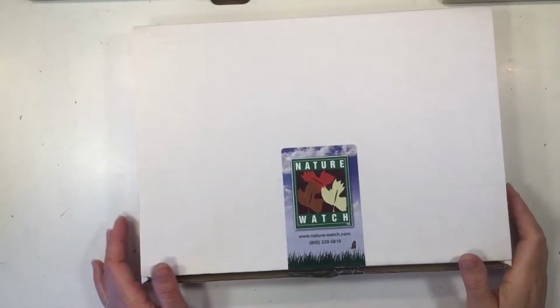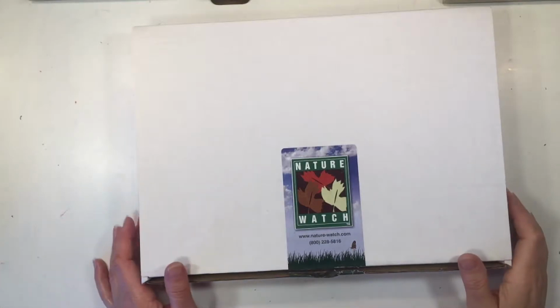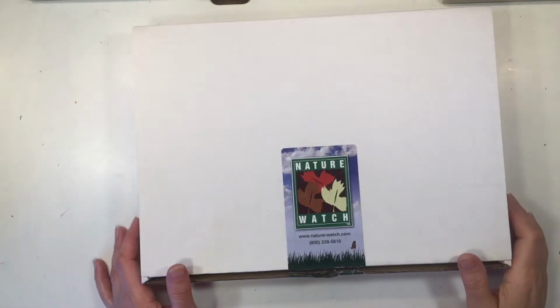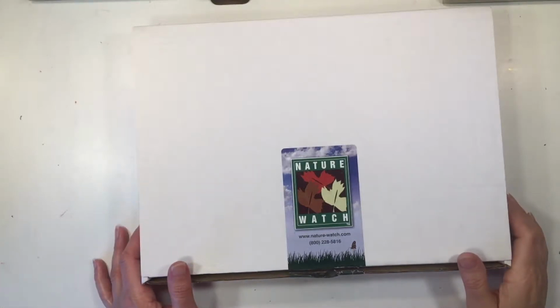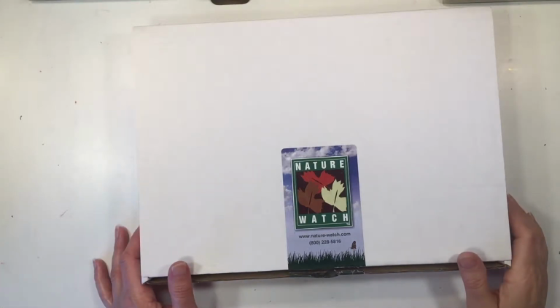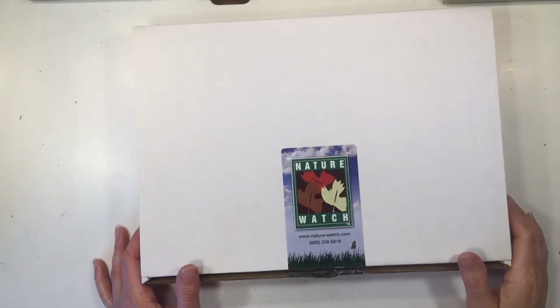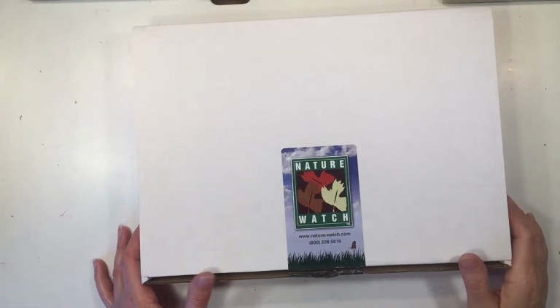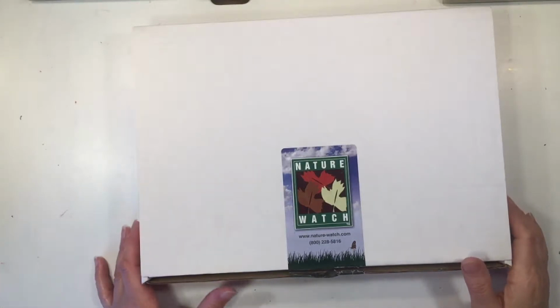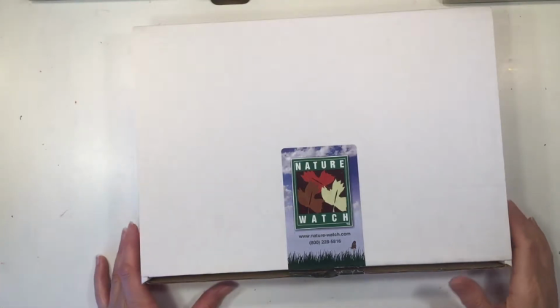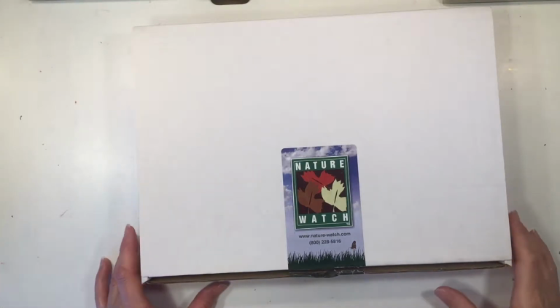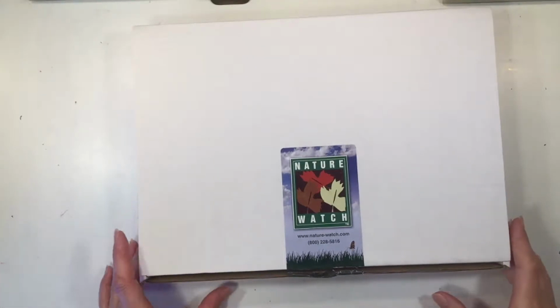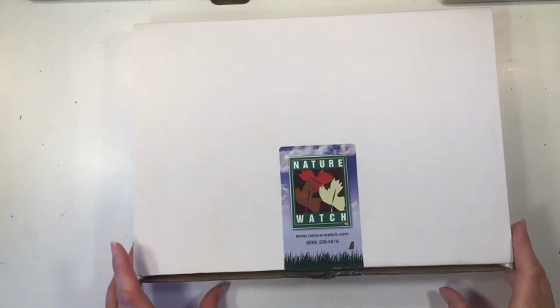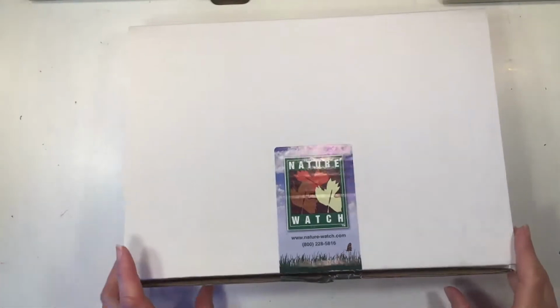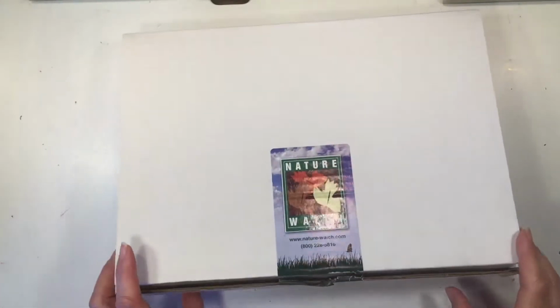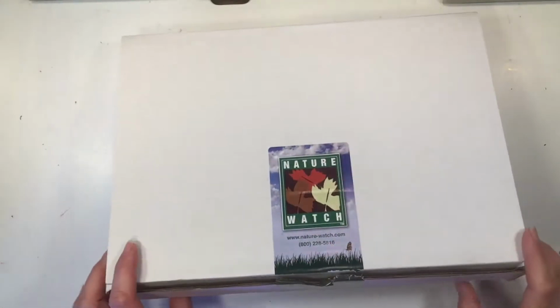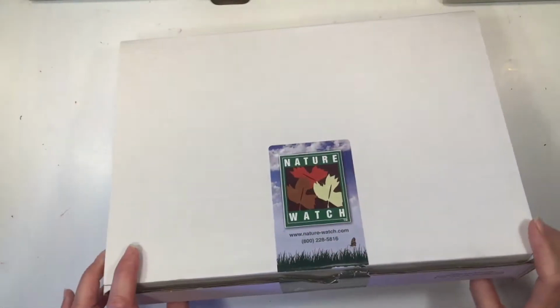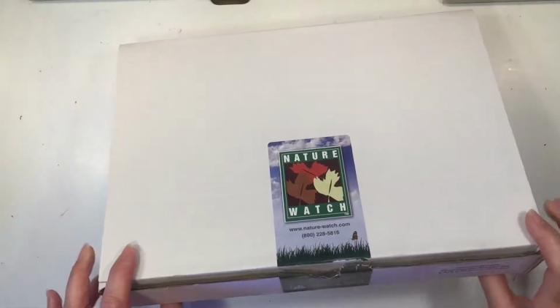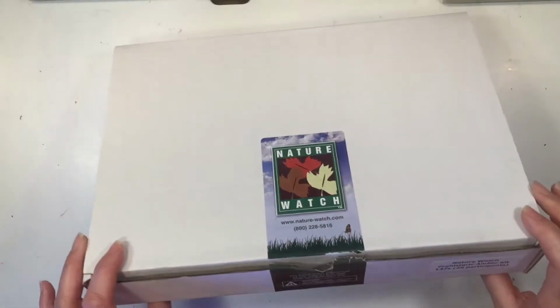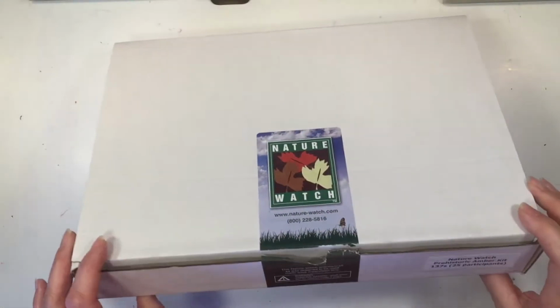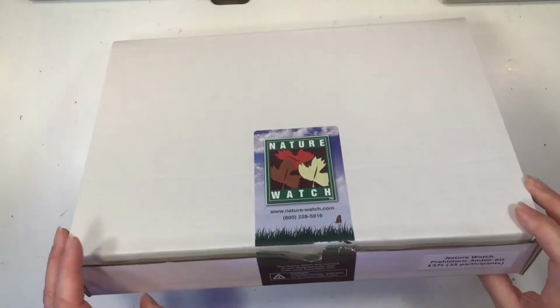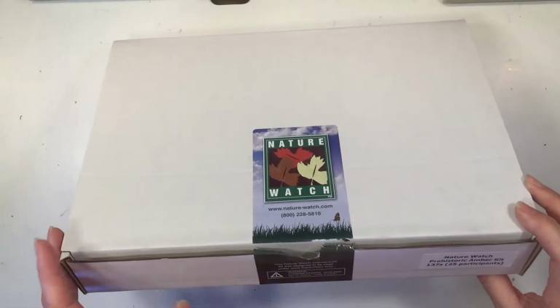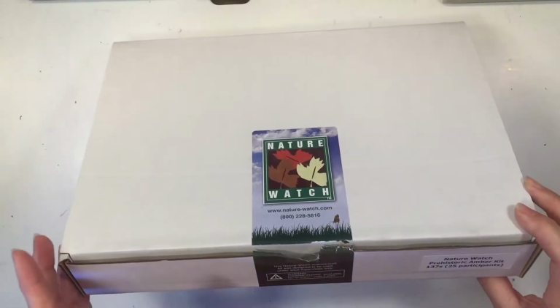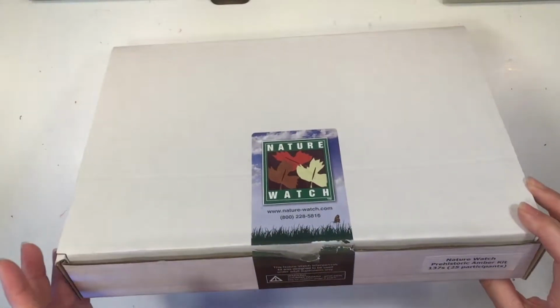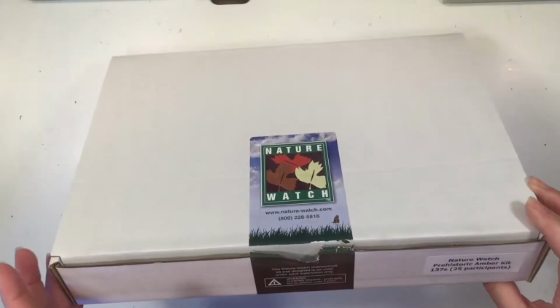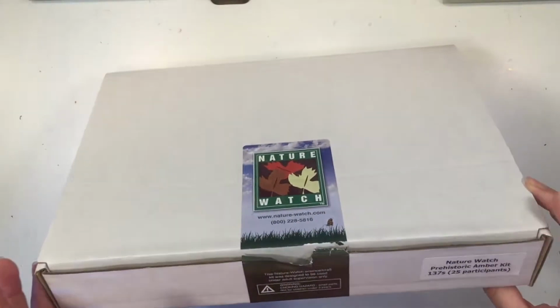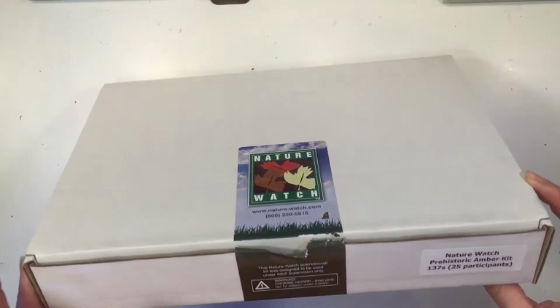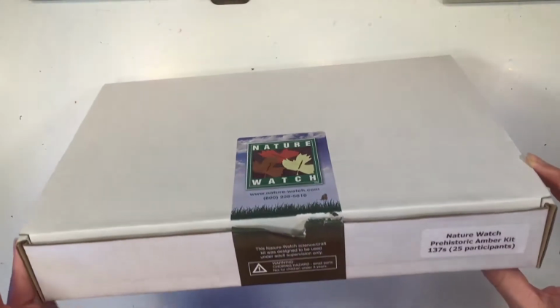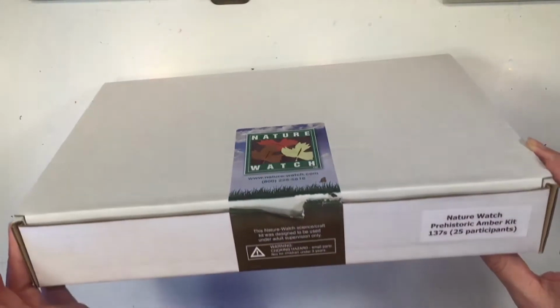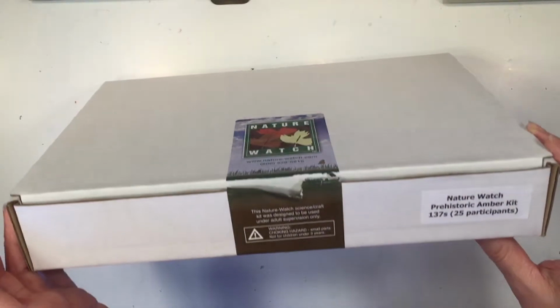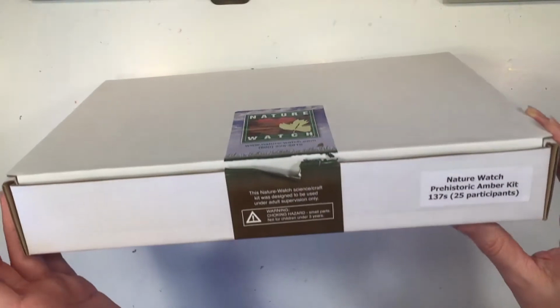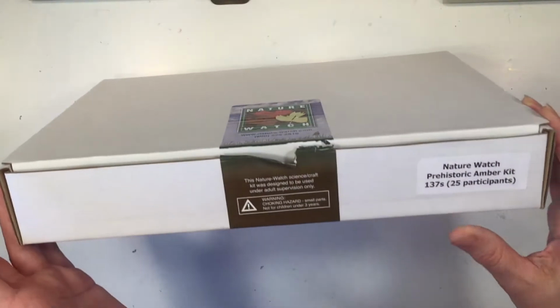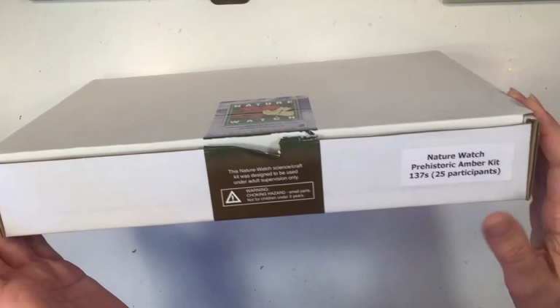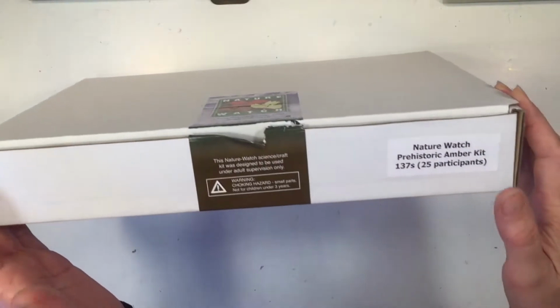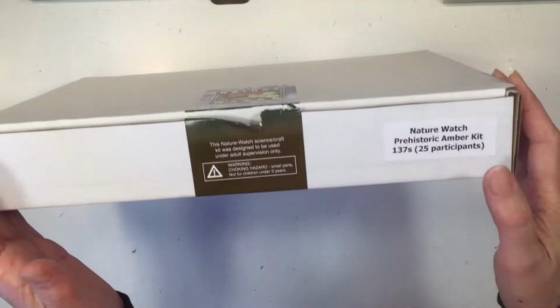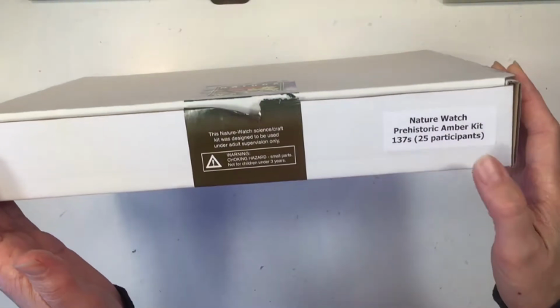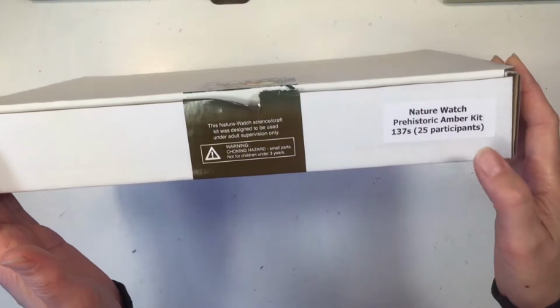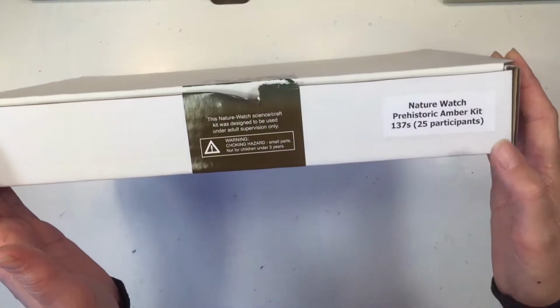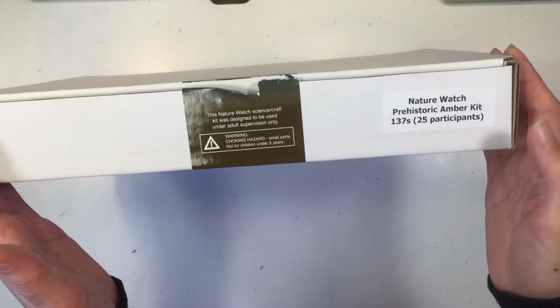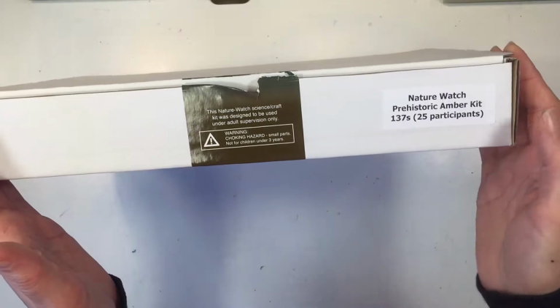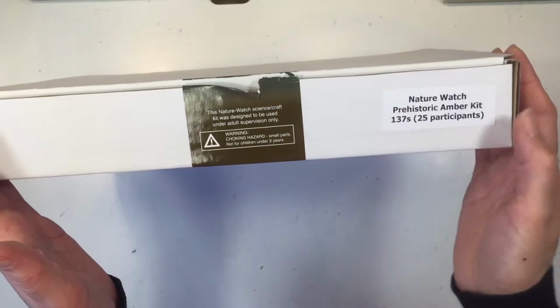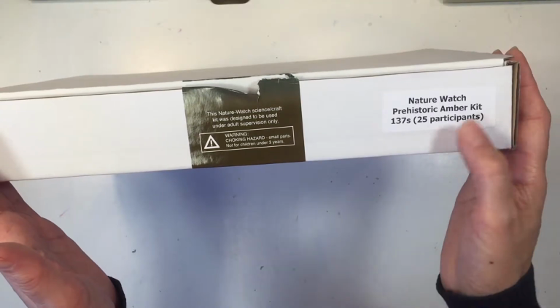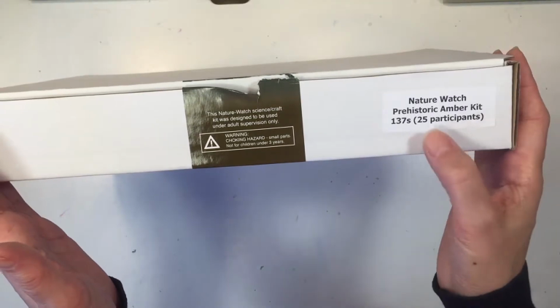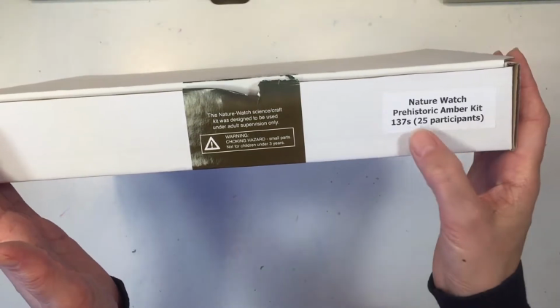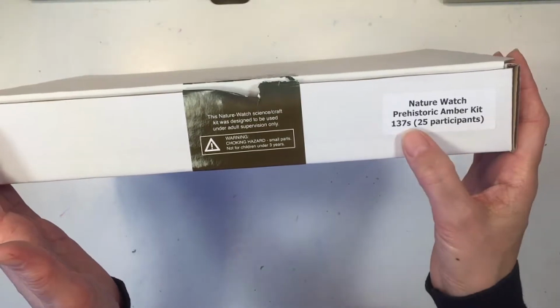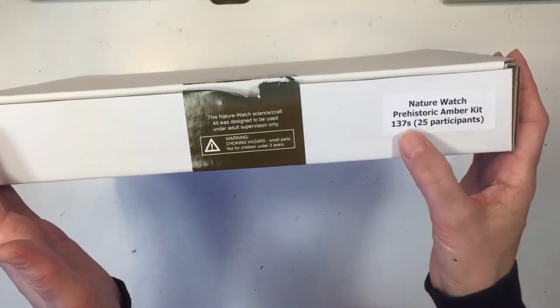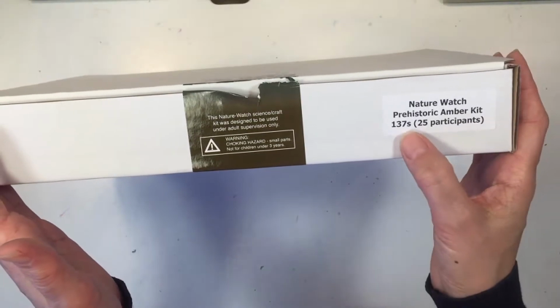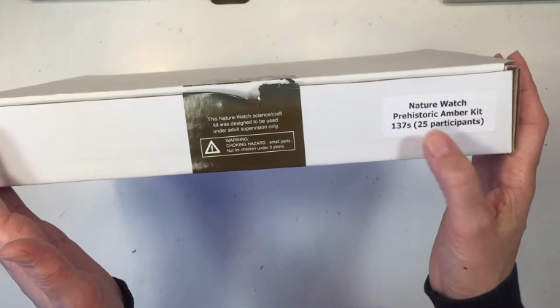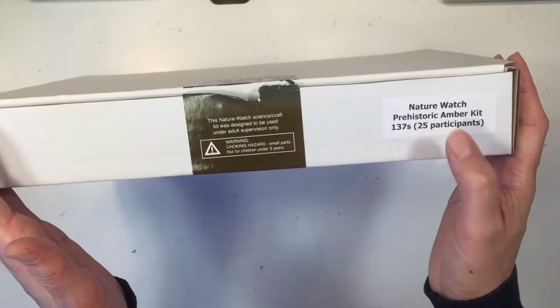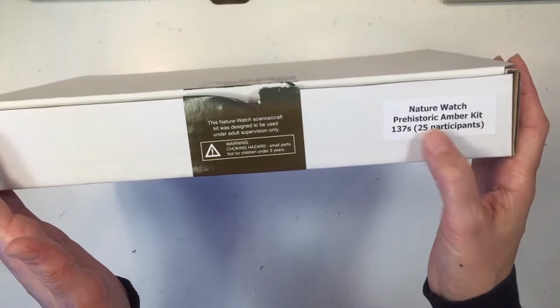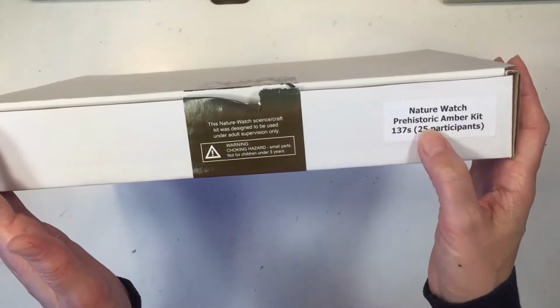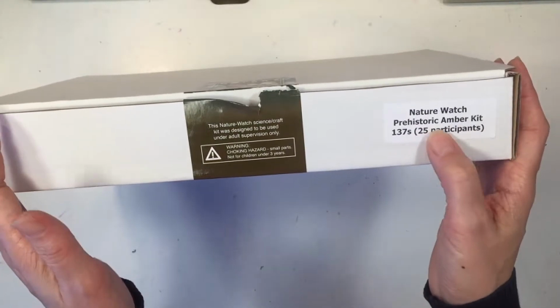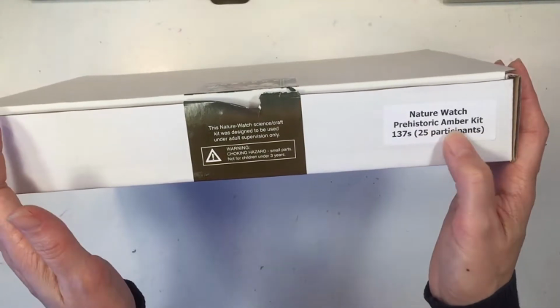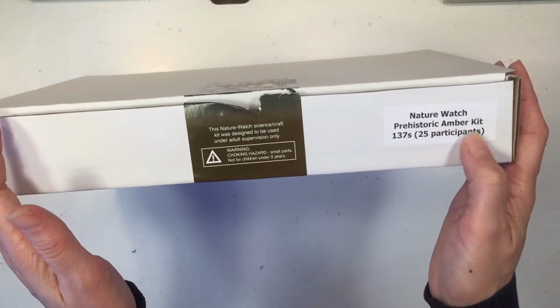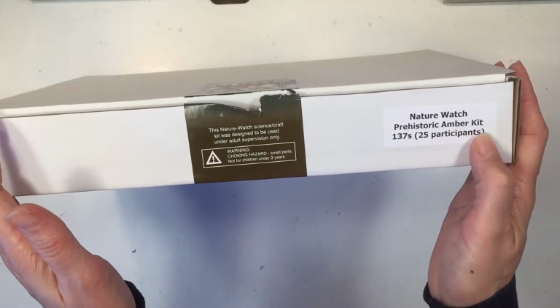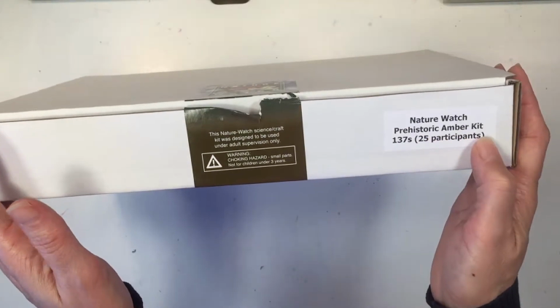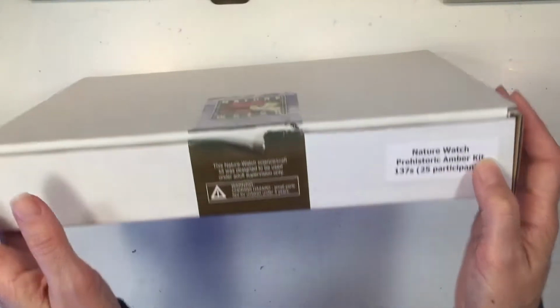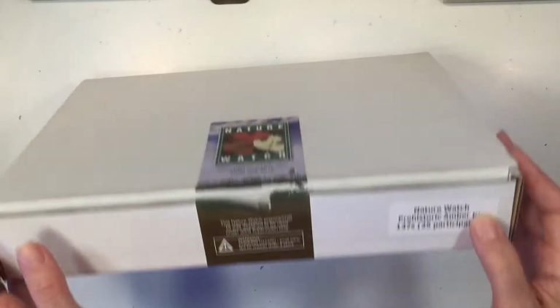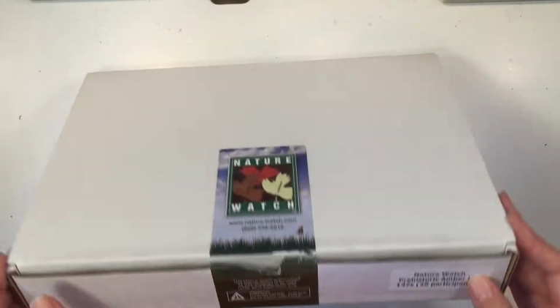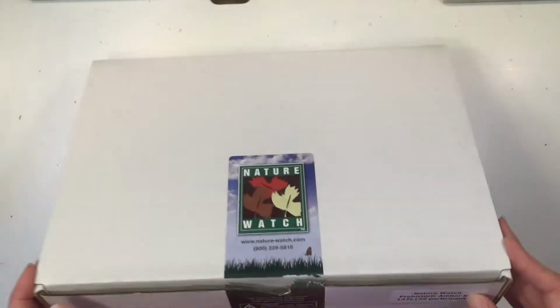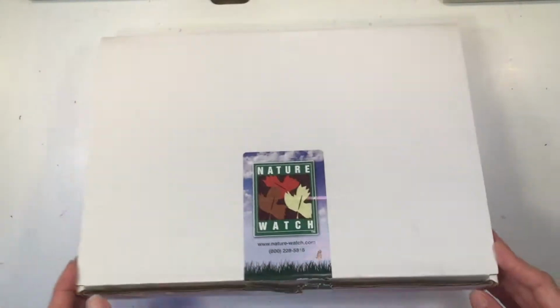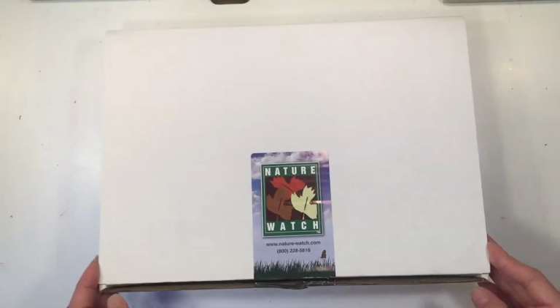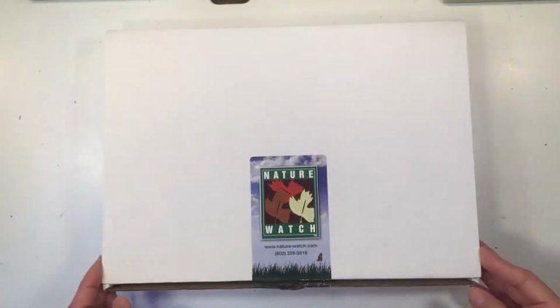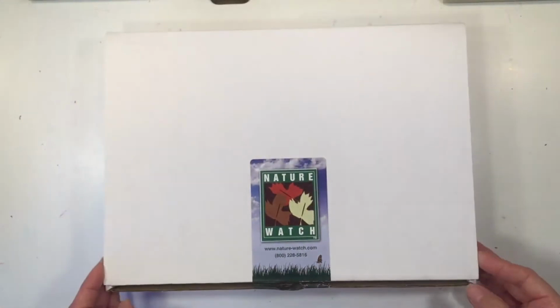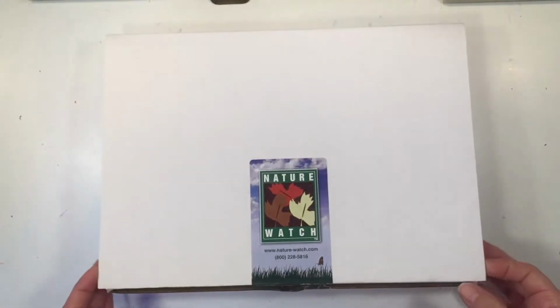Hi everybody, my name is Hannah and this is Pepper and Pine. I have a nature watch kit to share with you today — this is the prehistoric amber kit.